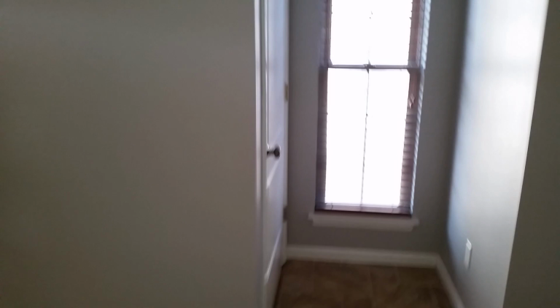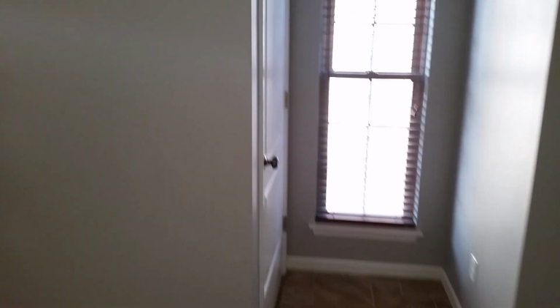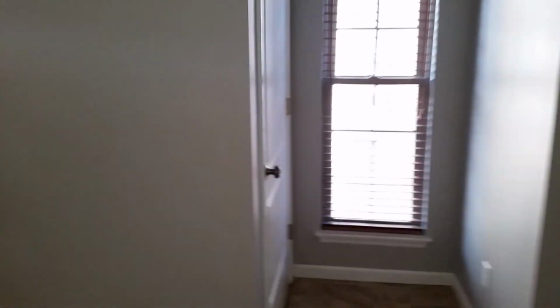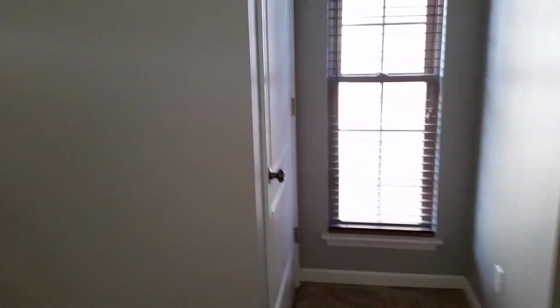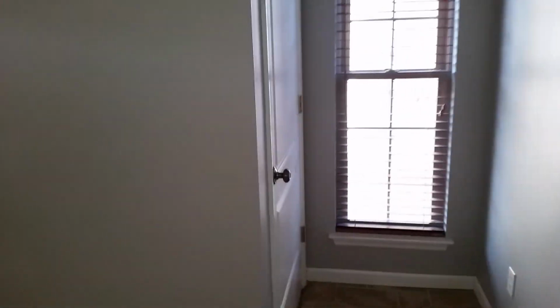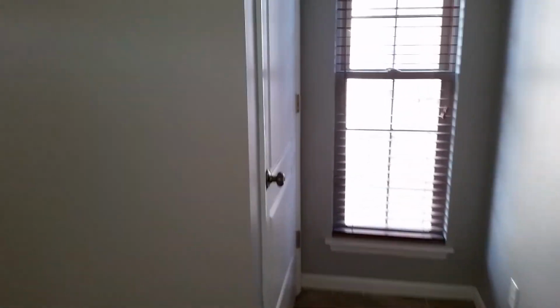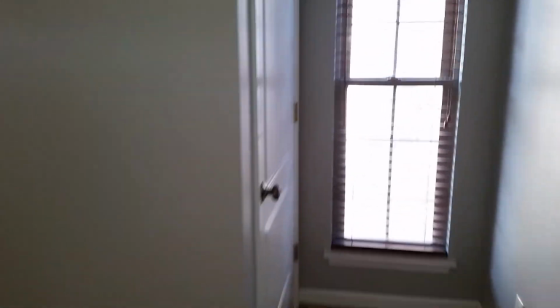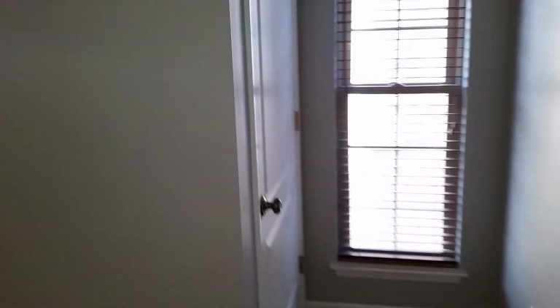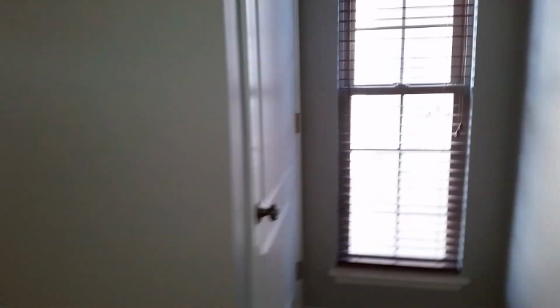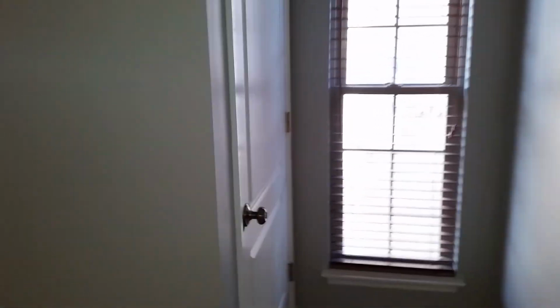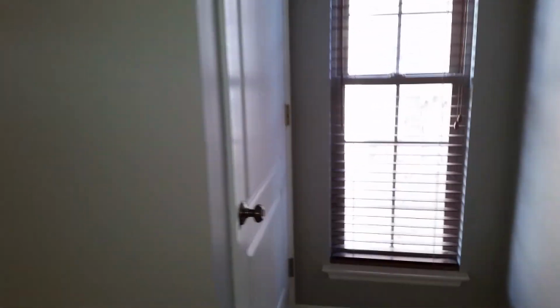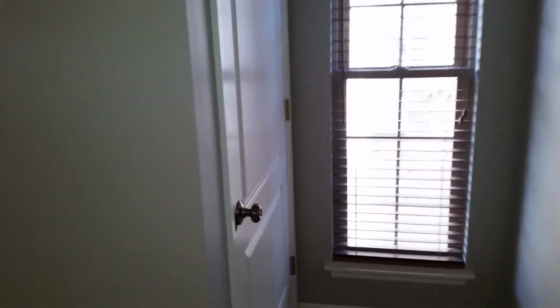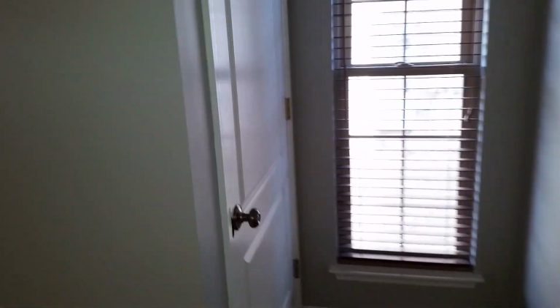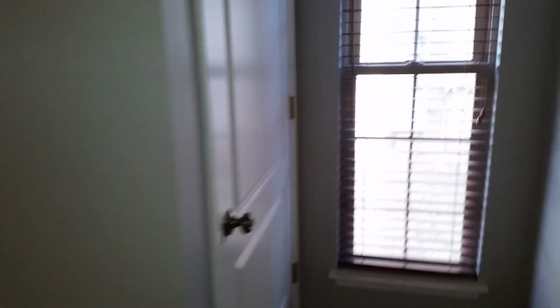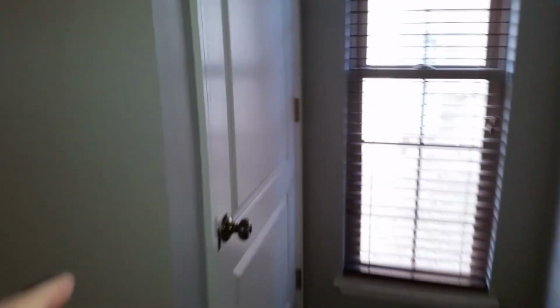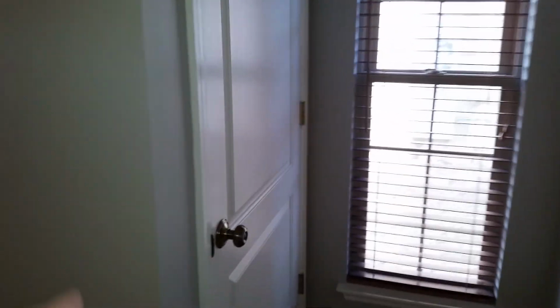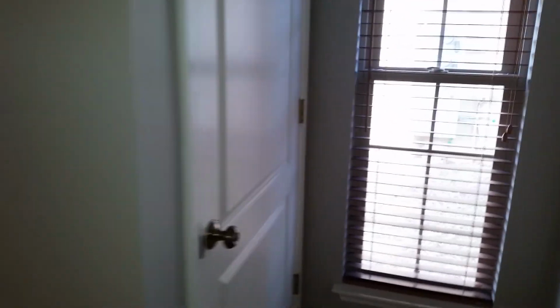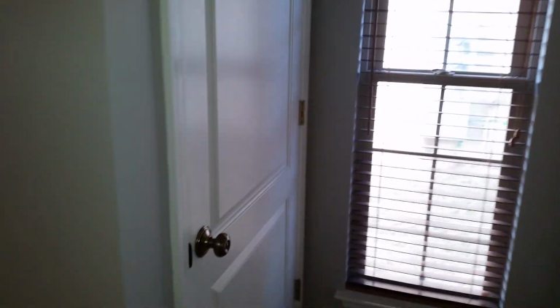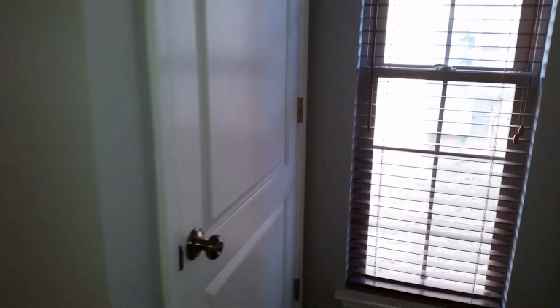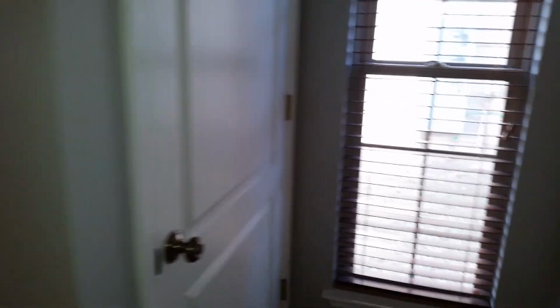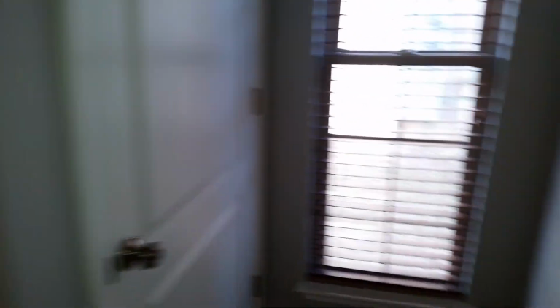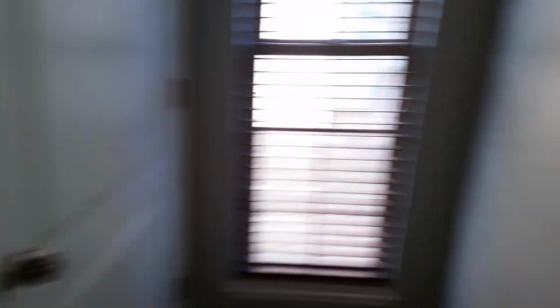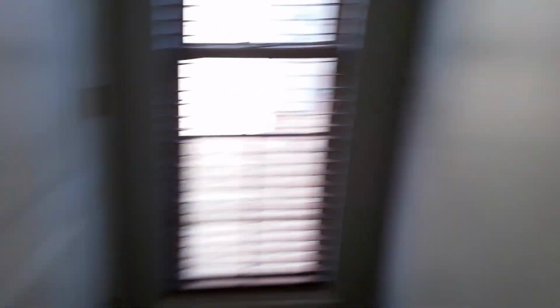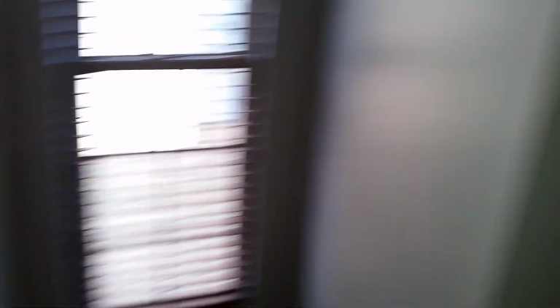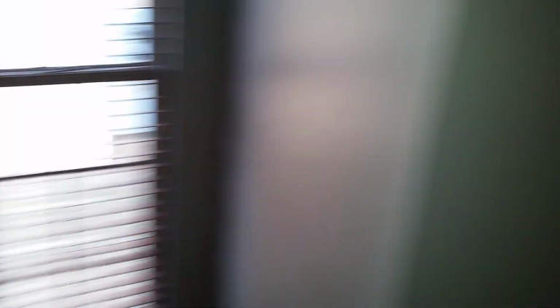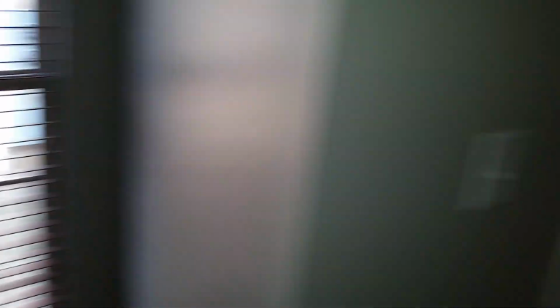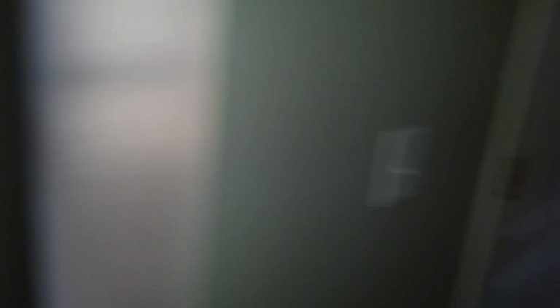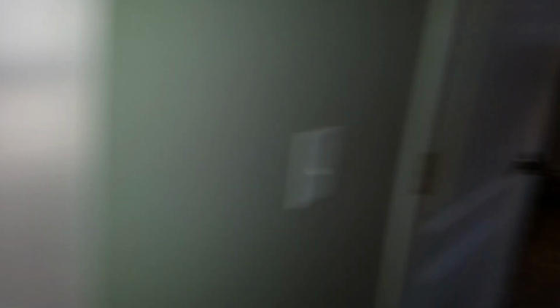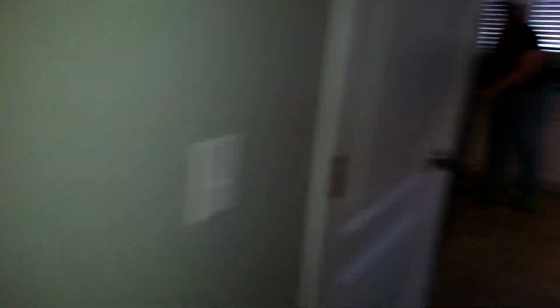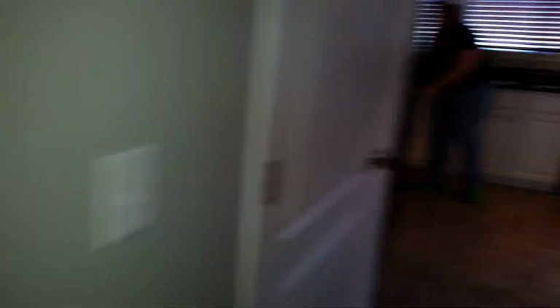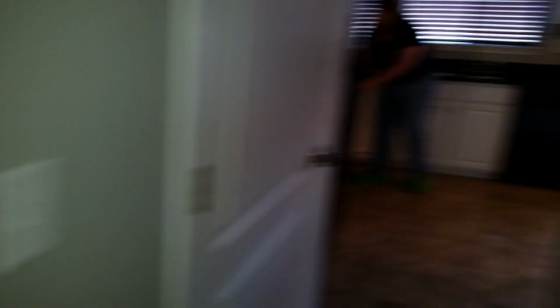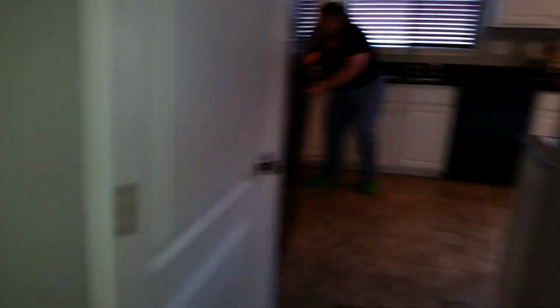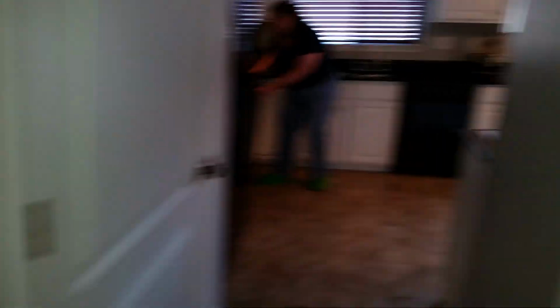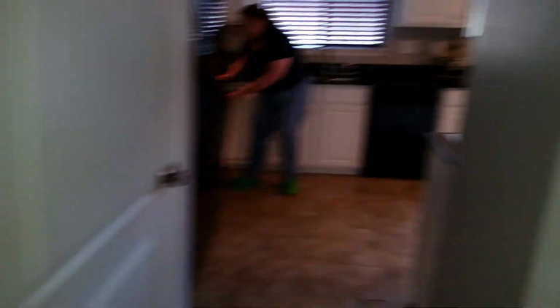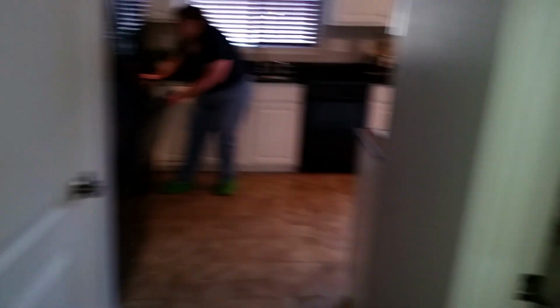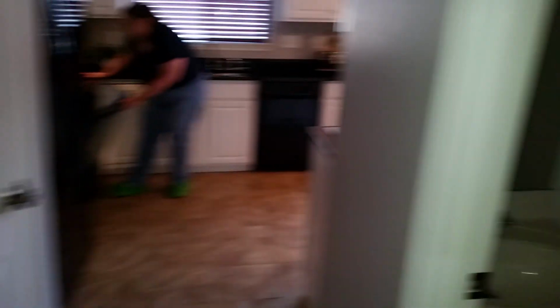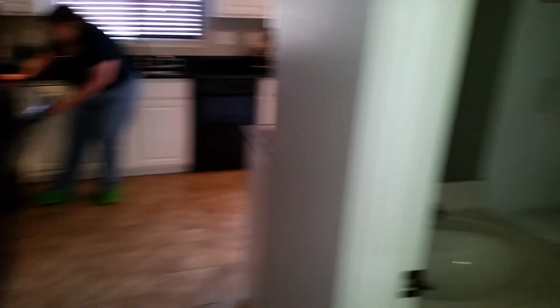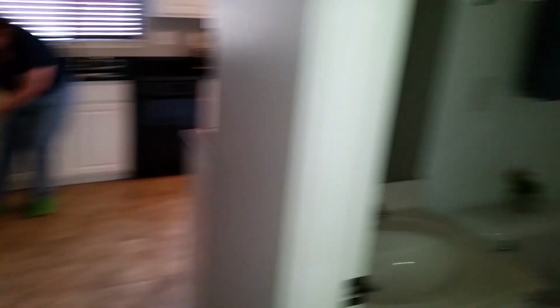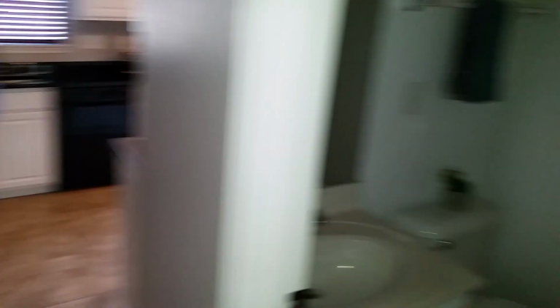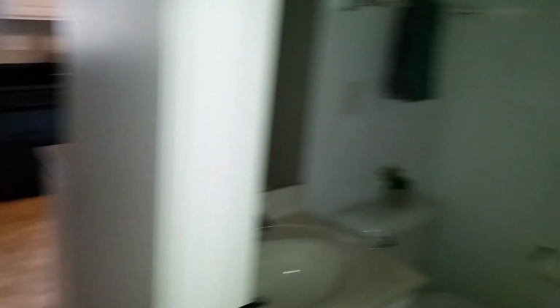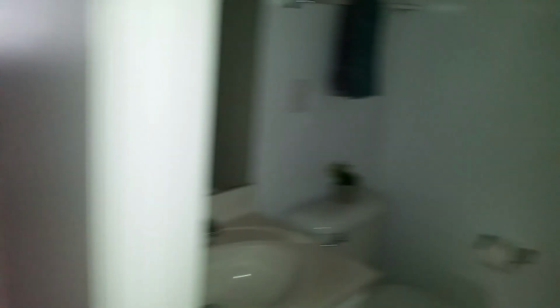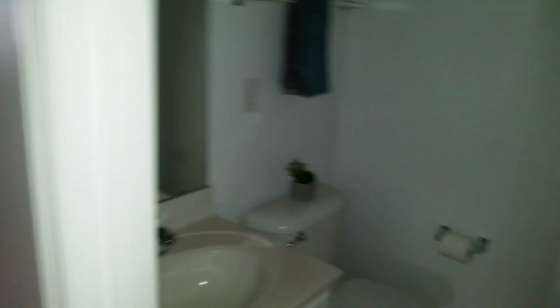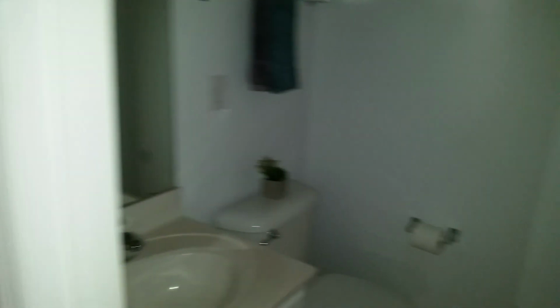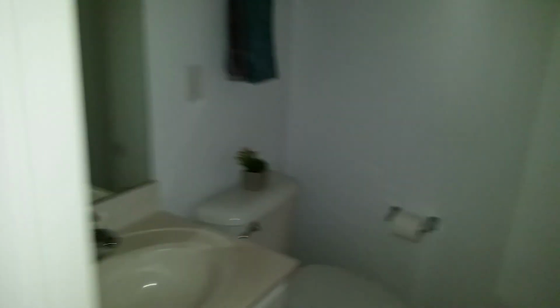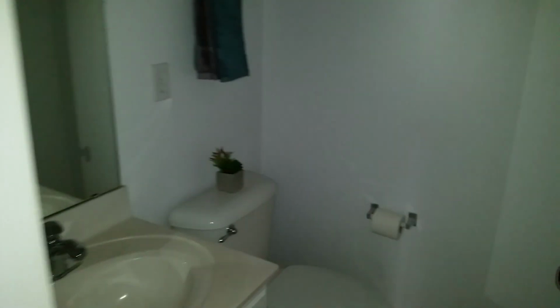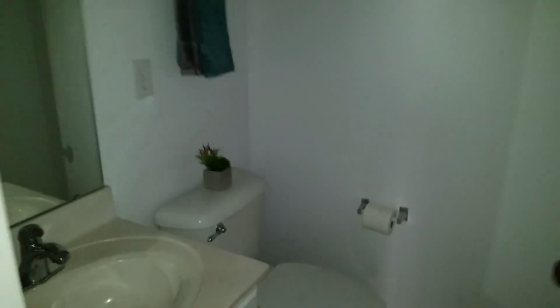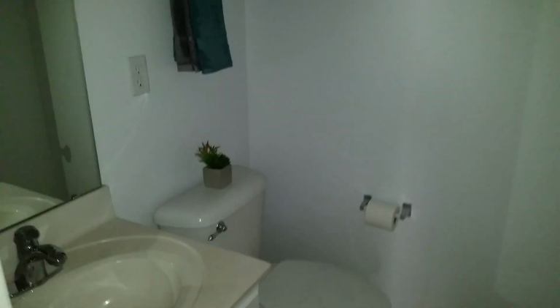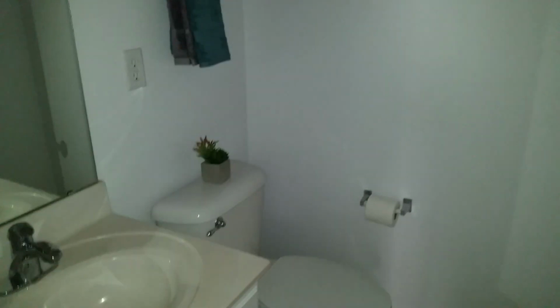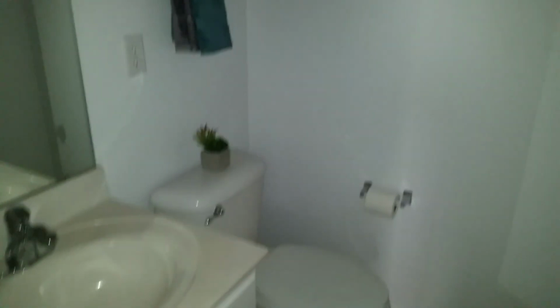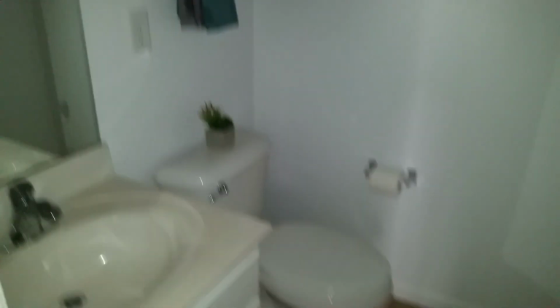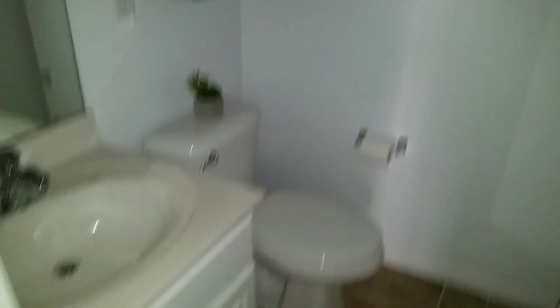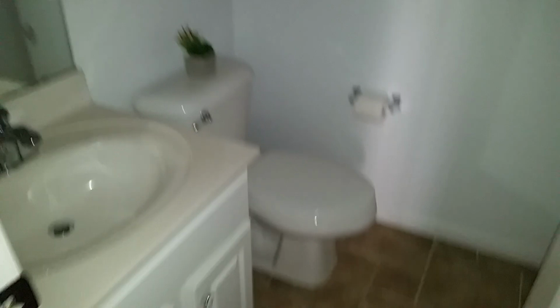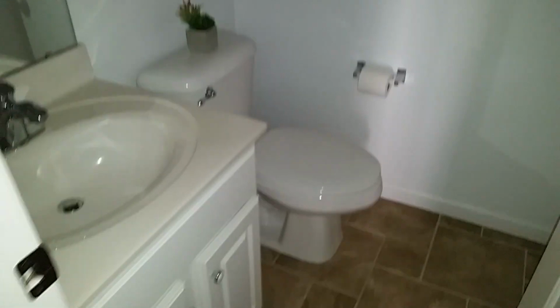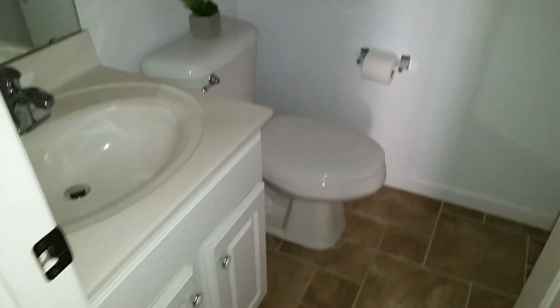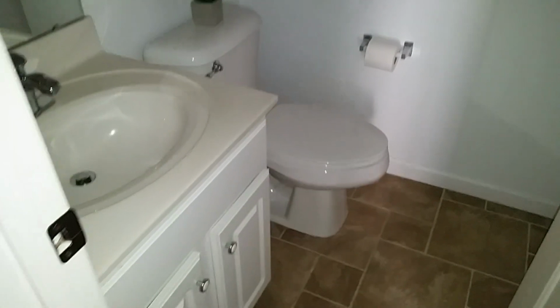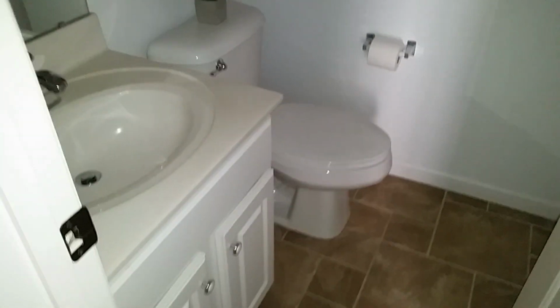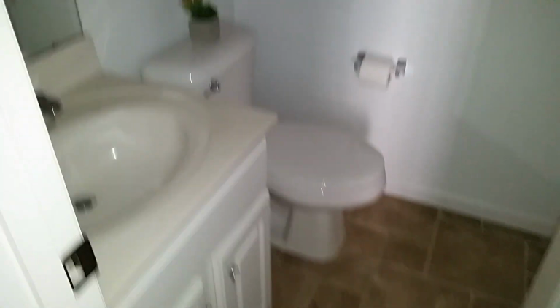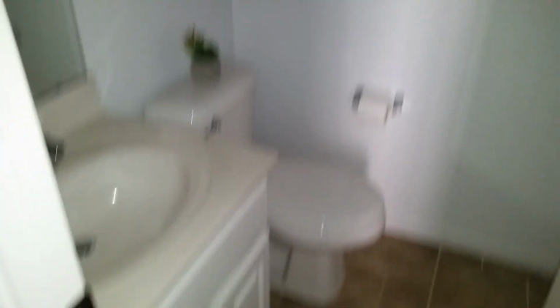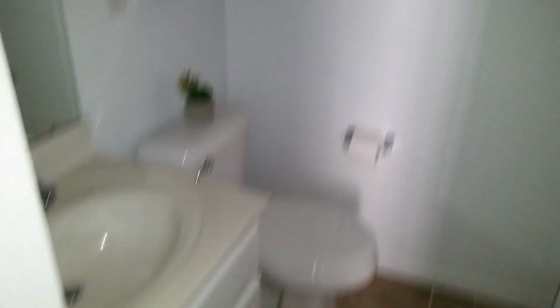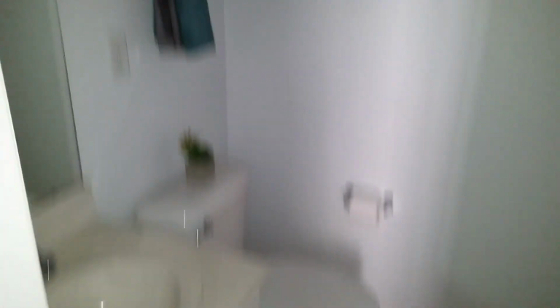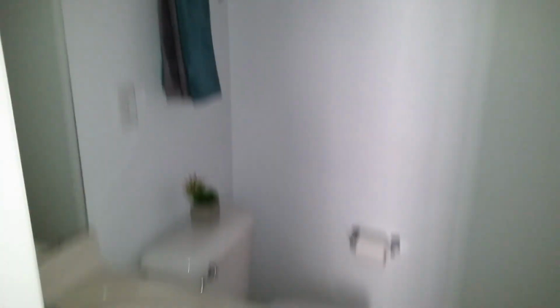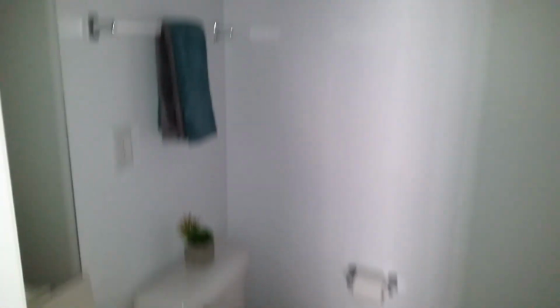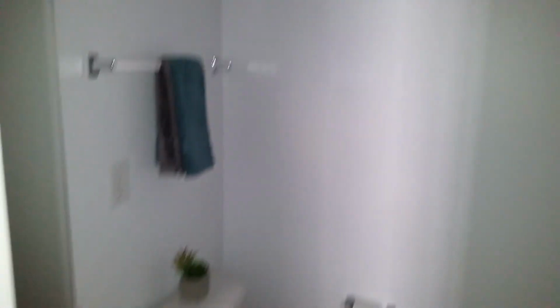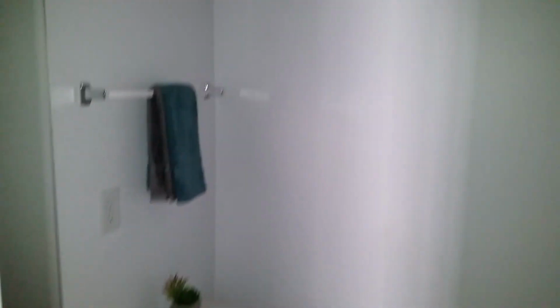This is the basement door here. Does the fan work? Doesn't the fan work?